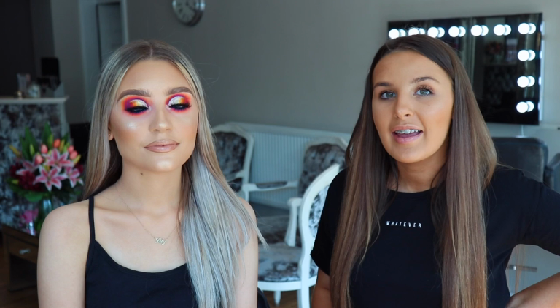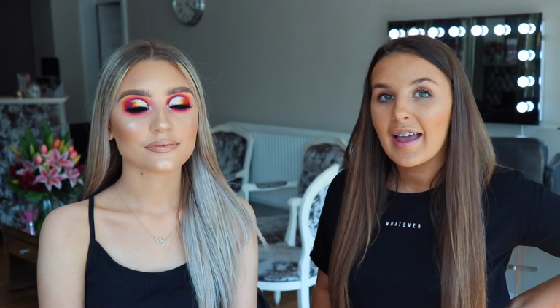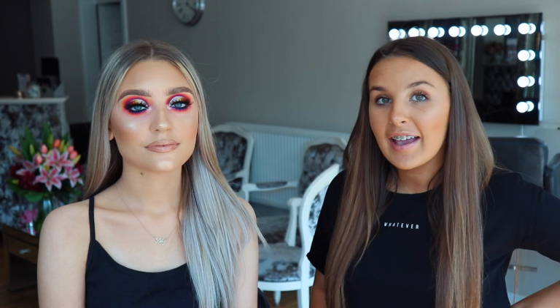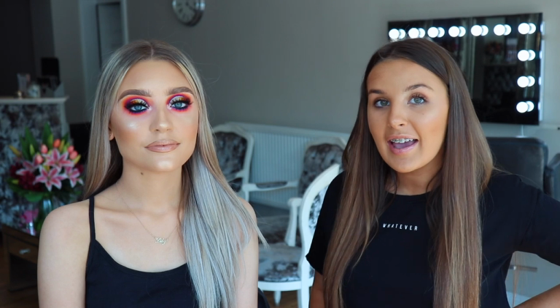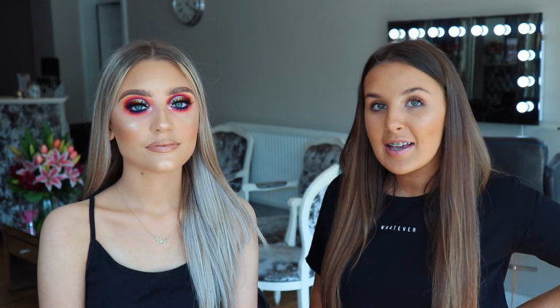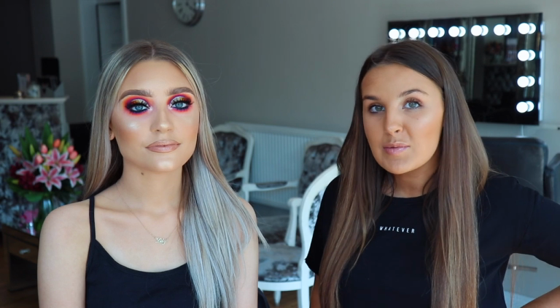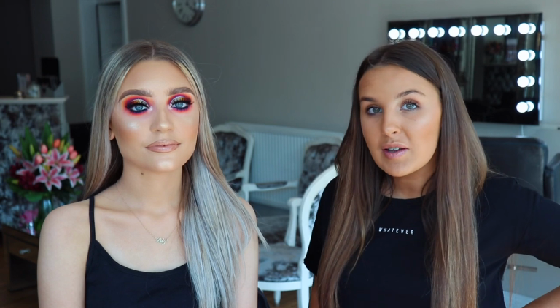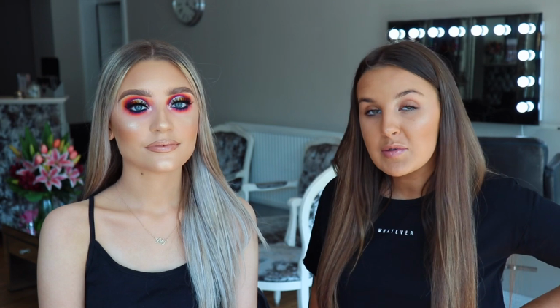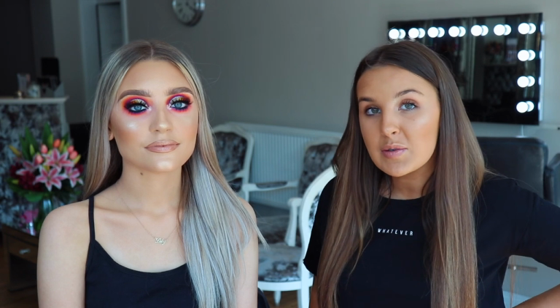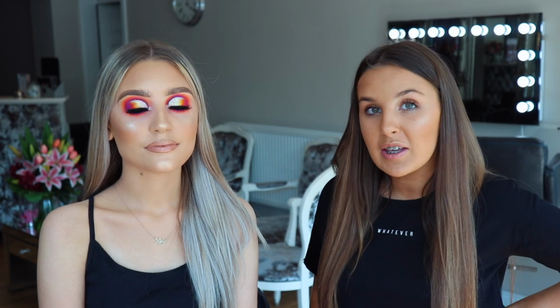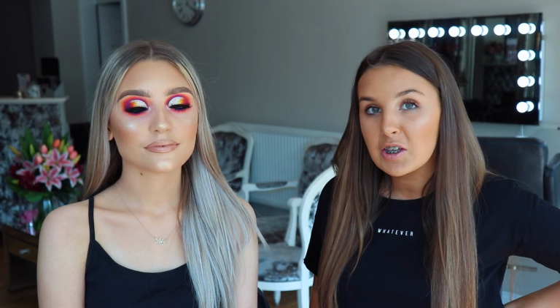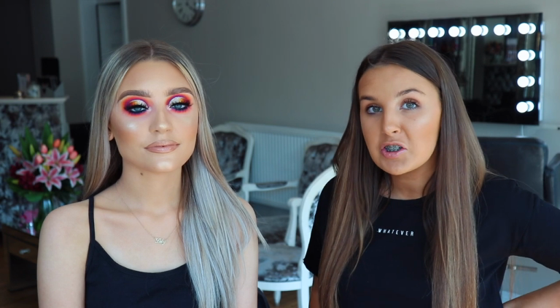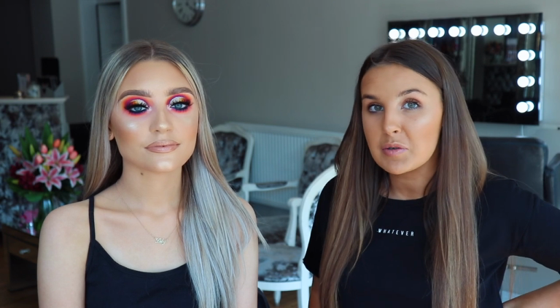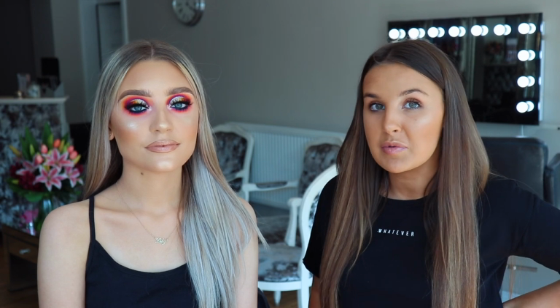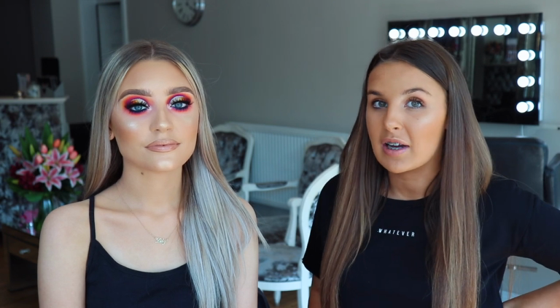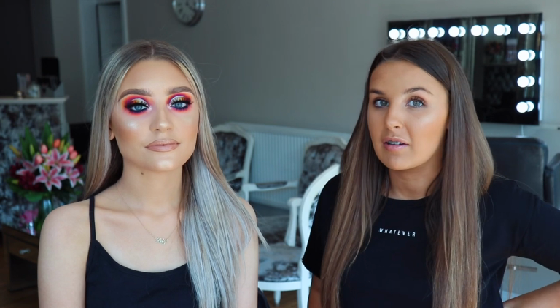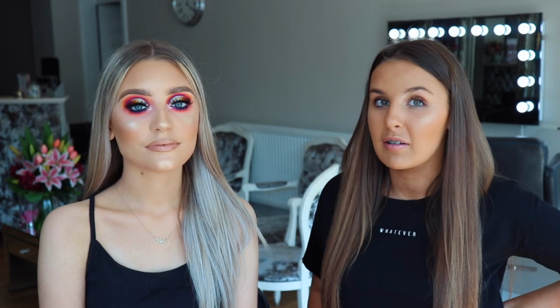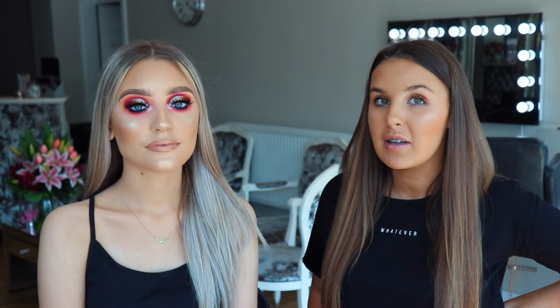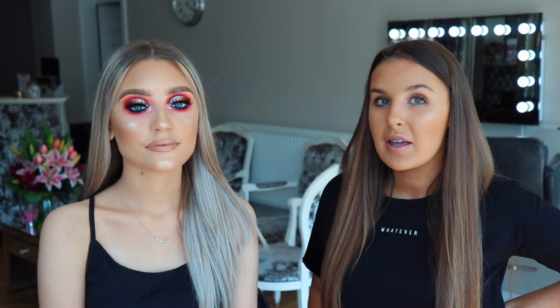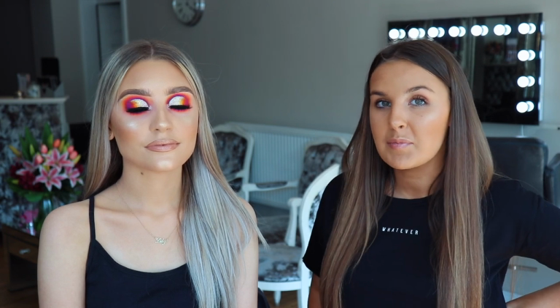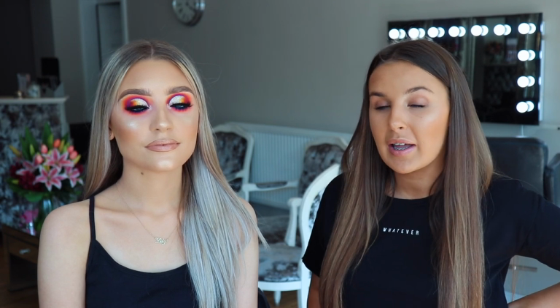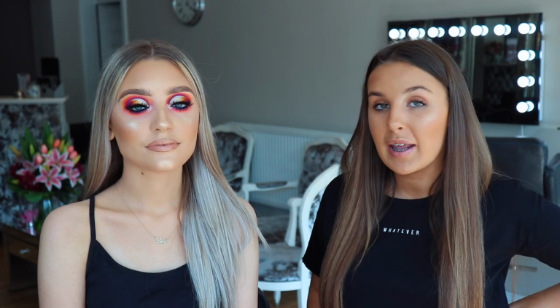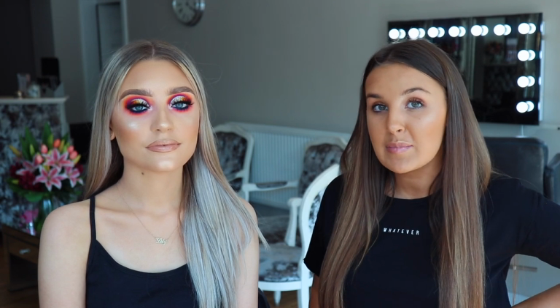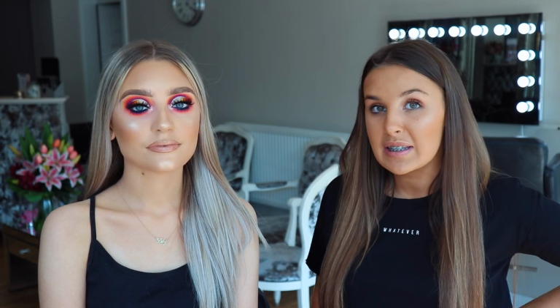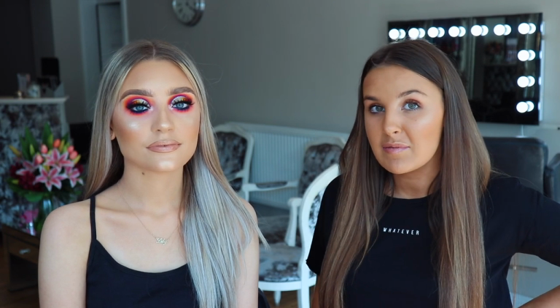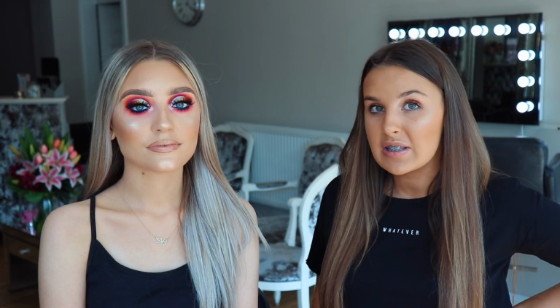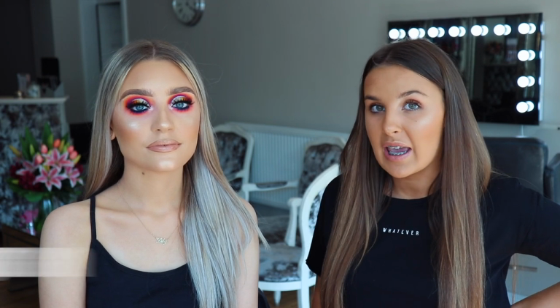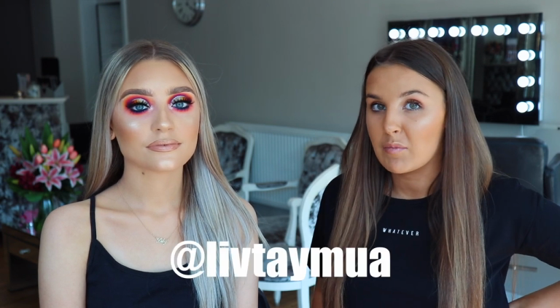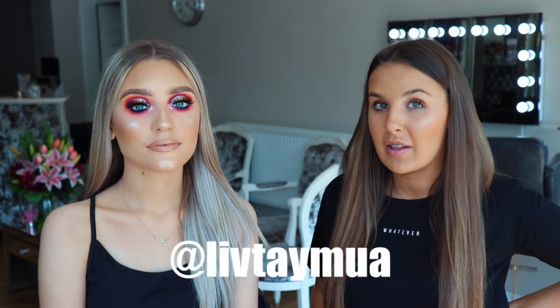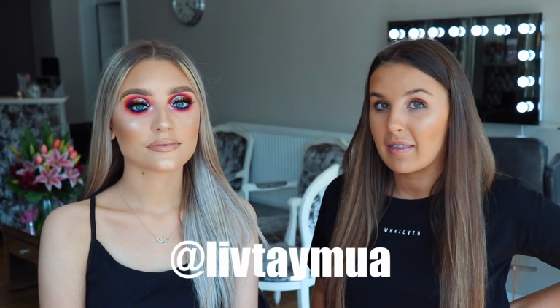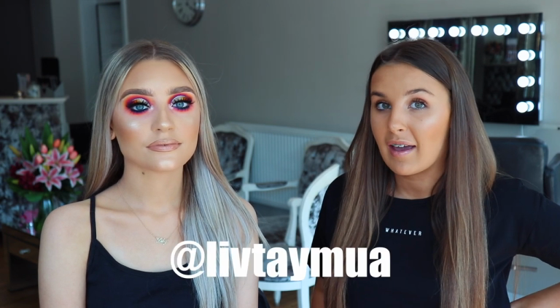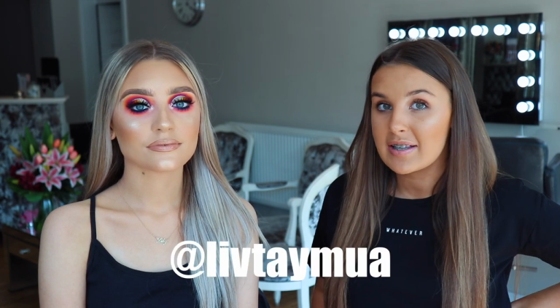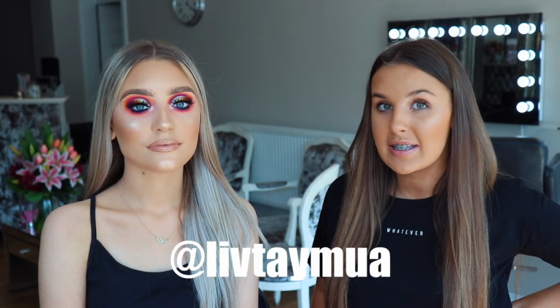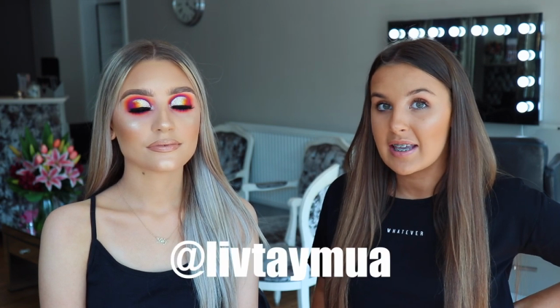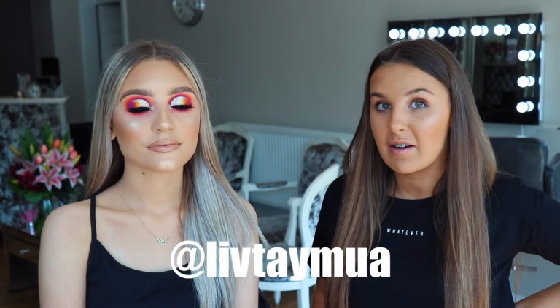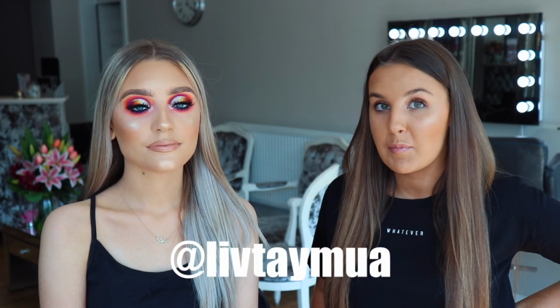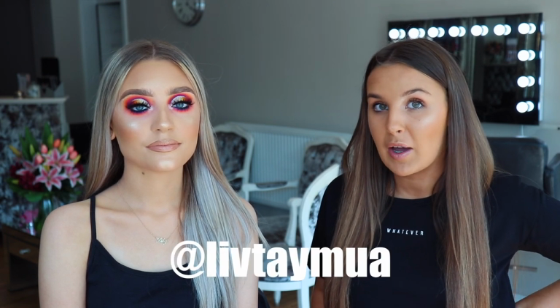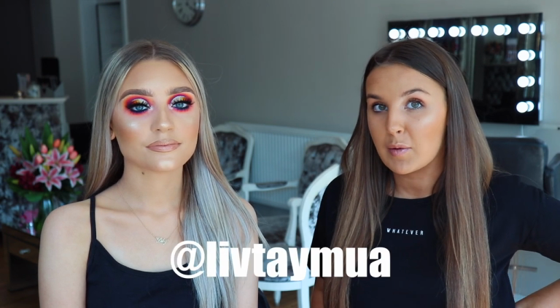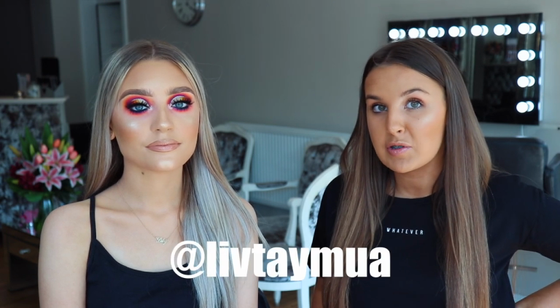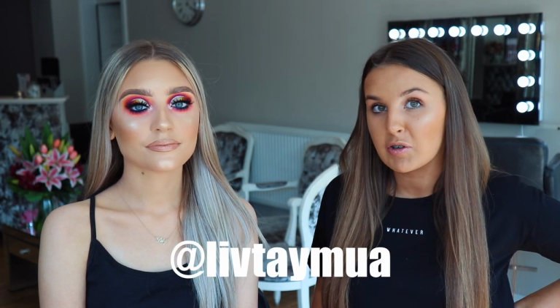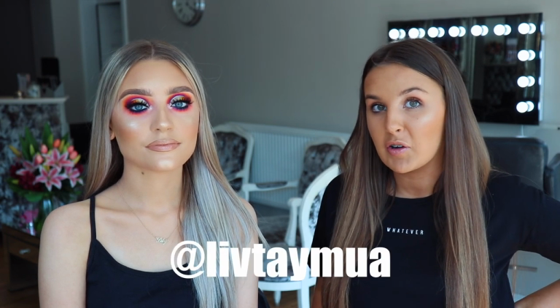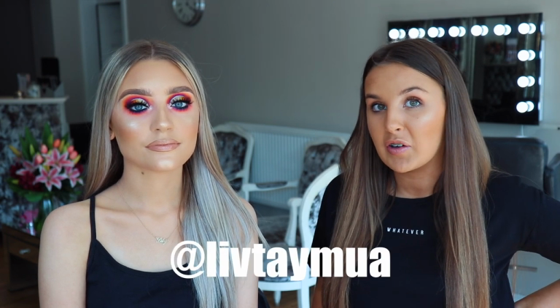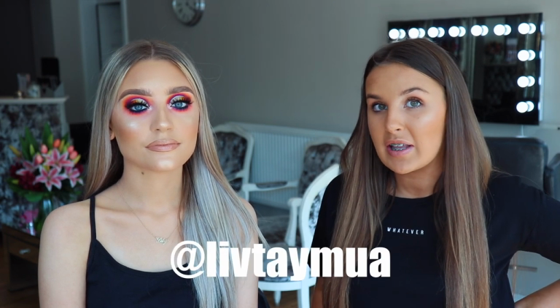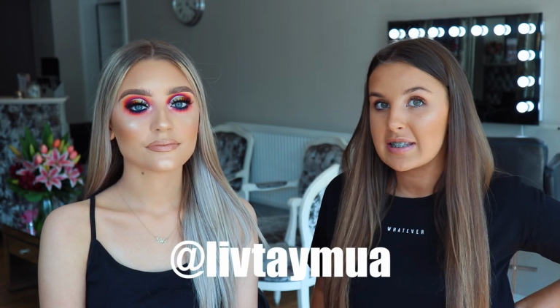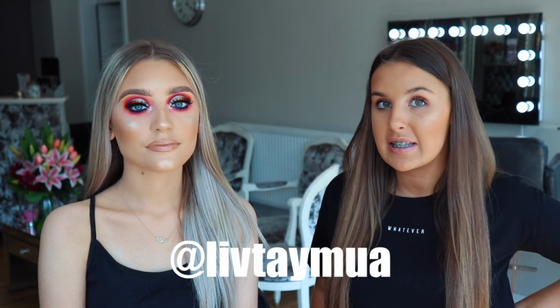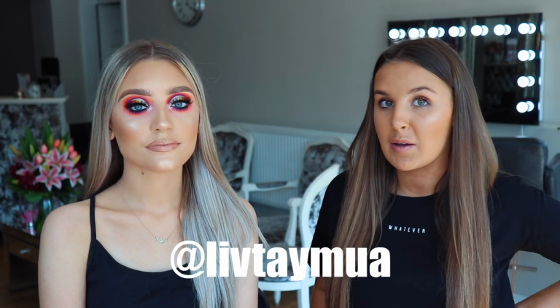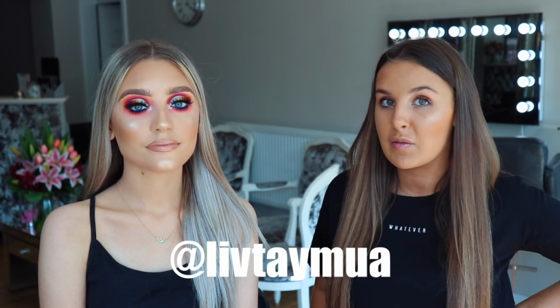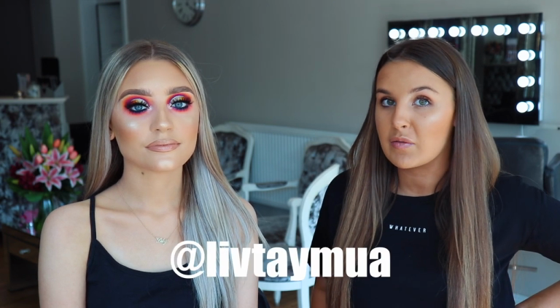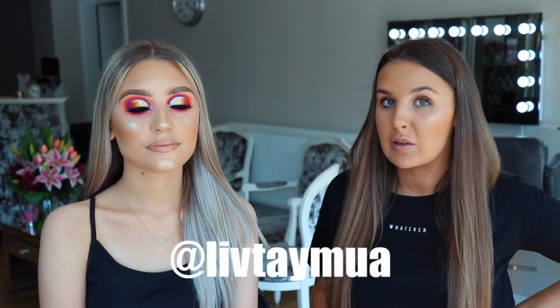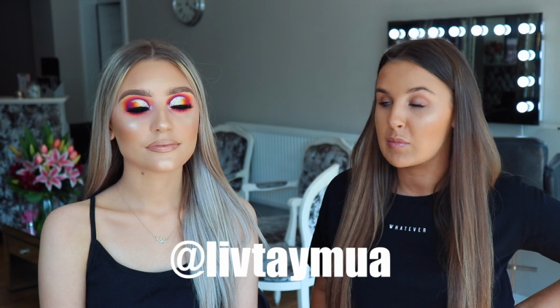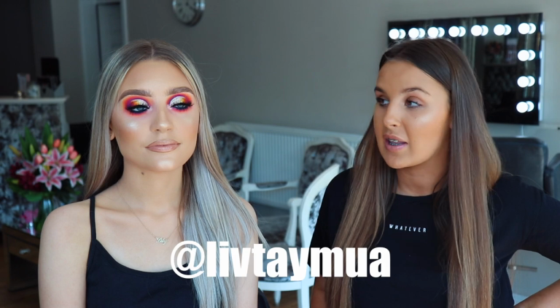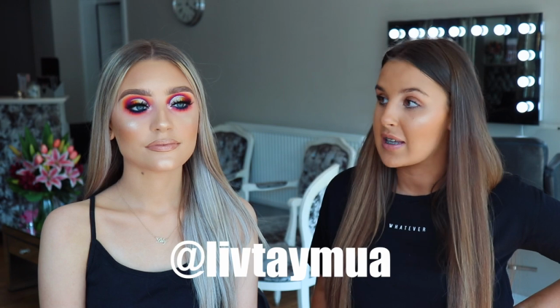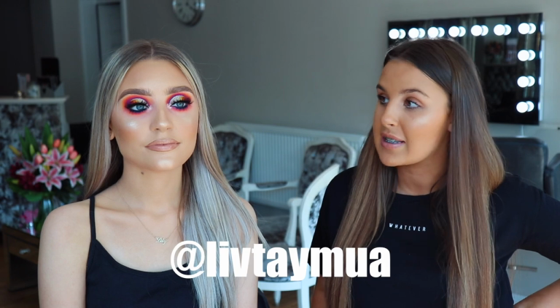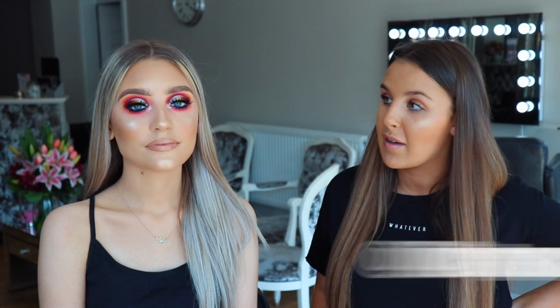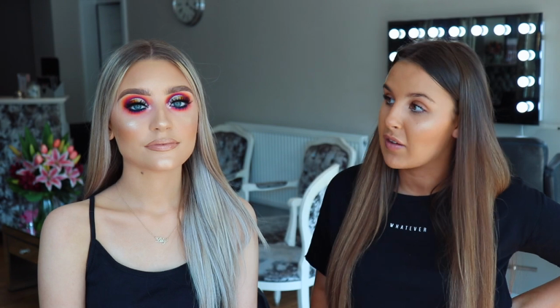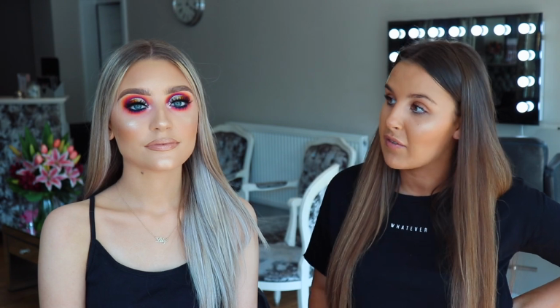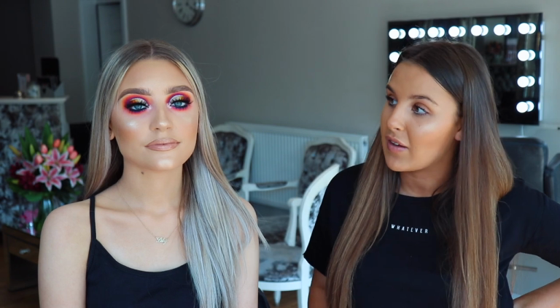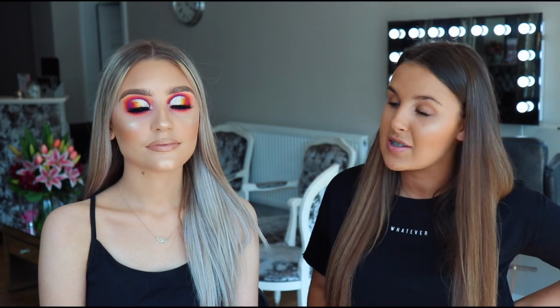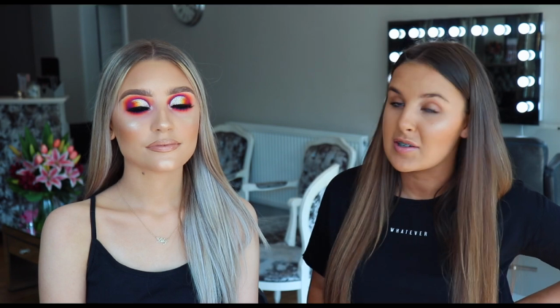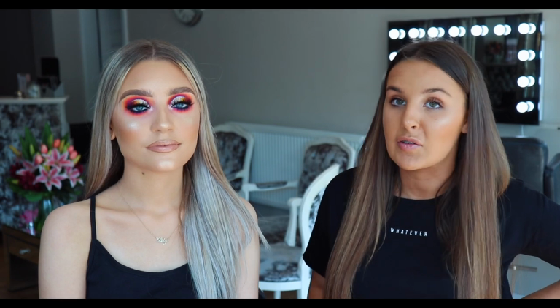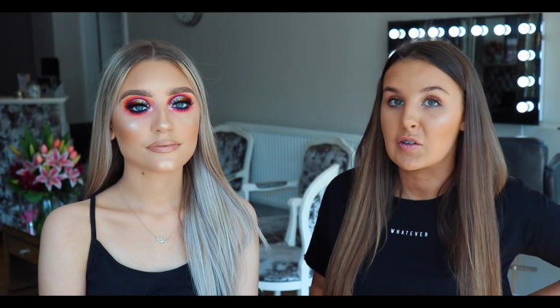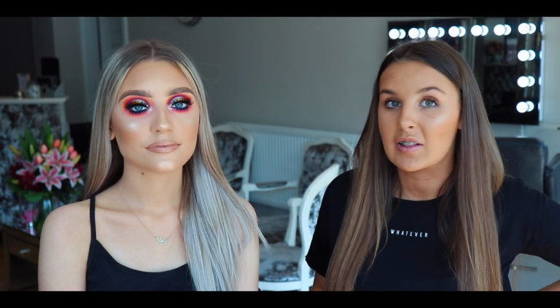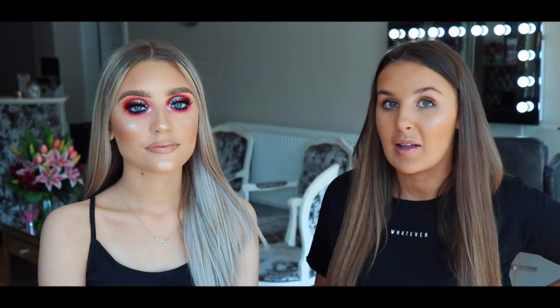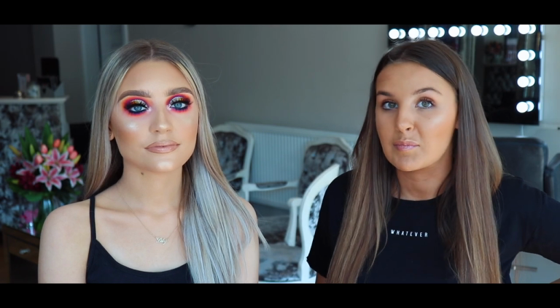Hi guys, welcome to our YouTube channel. My name is Lib Tay, I'm one of the artists here at Park Patrol and today we filmed this heavy festival glam.